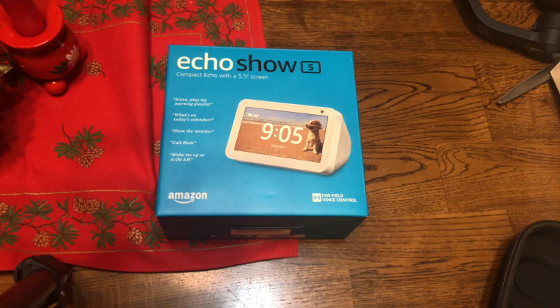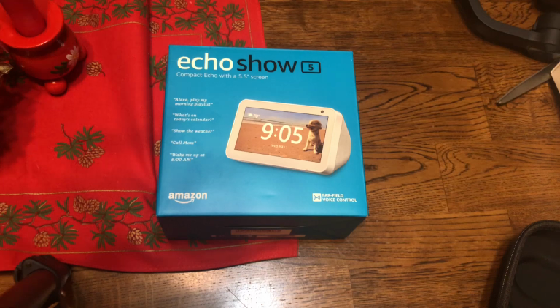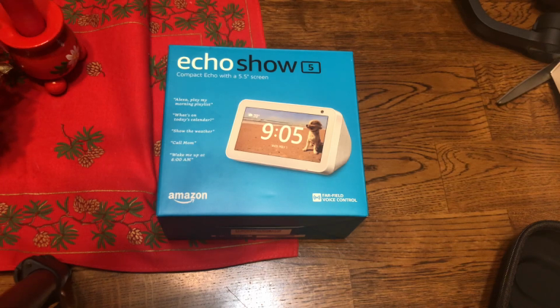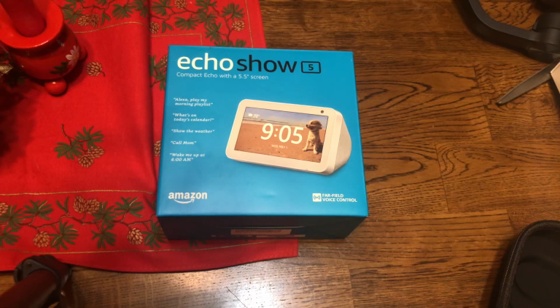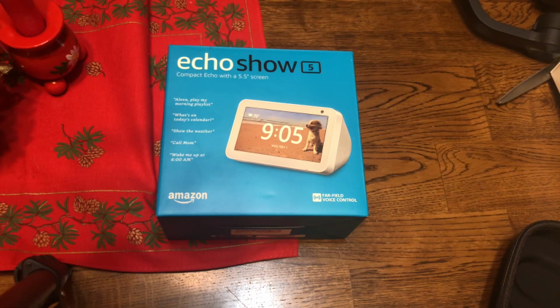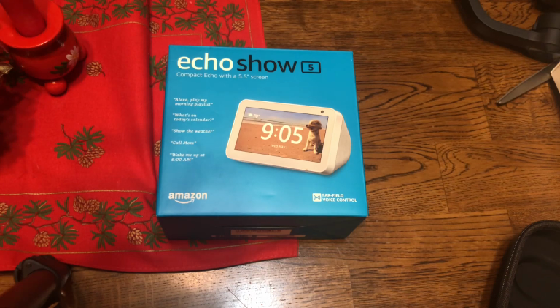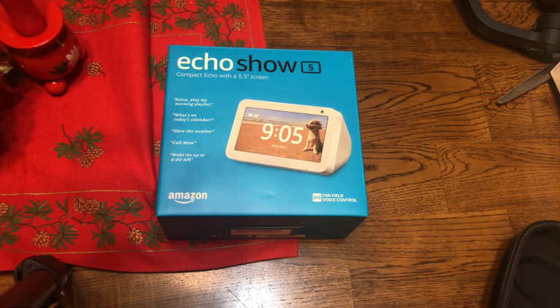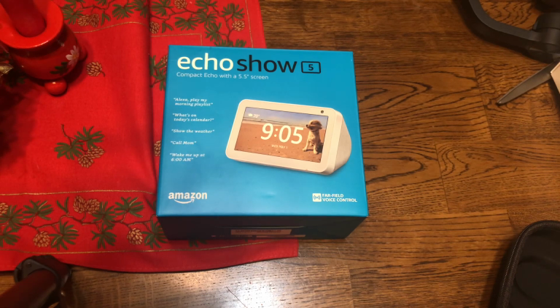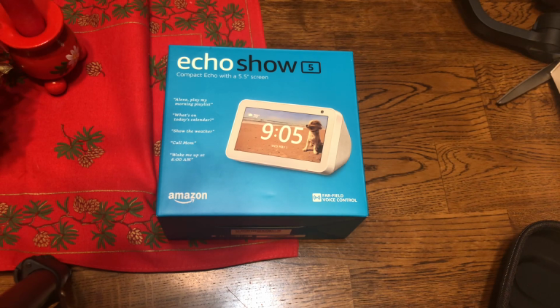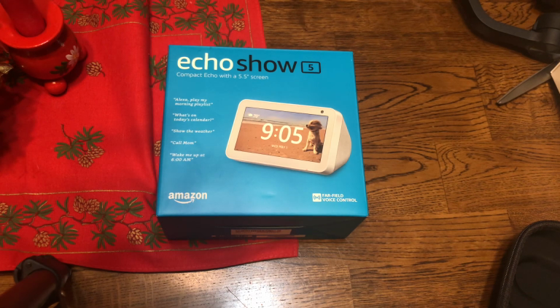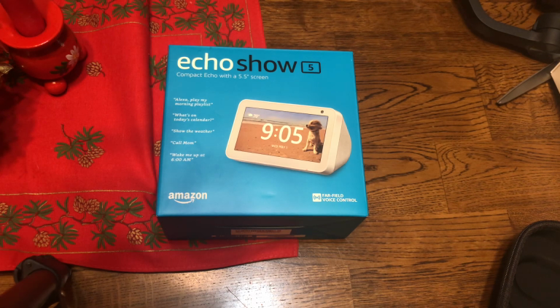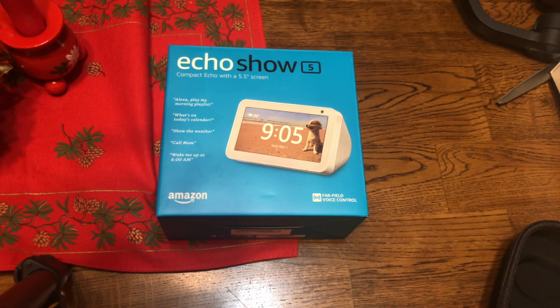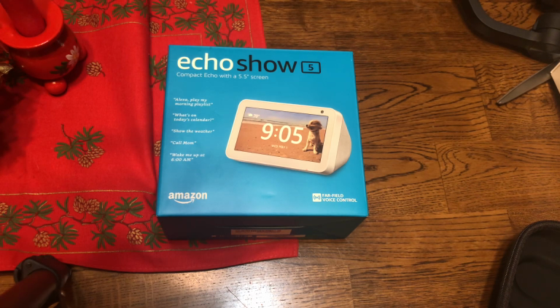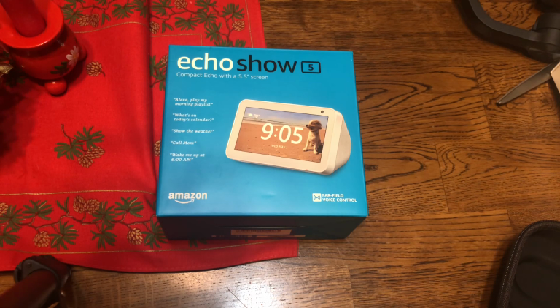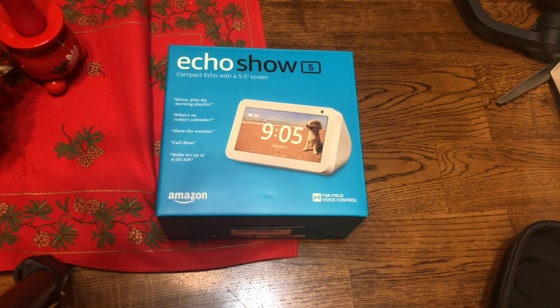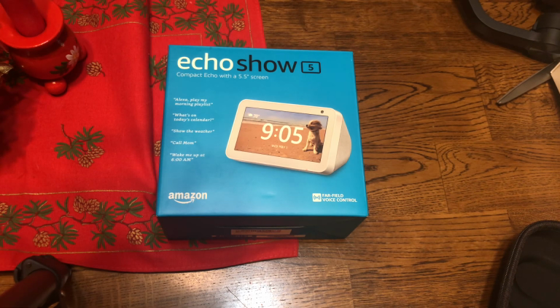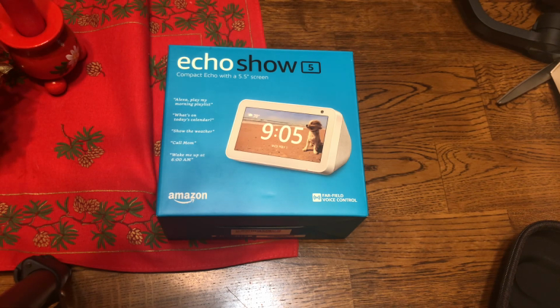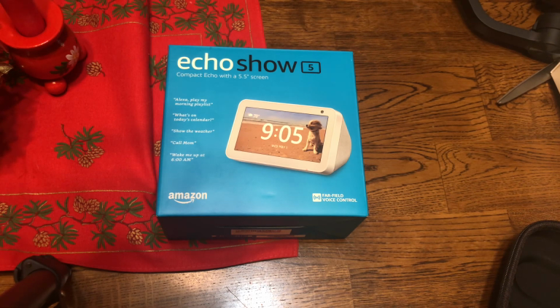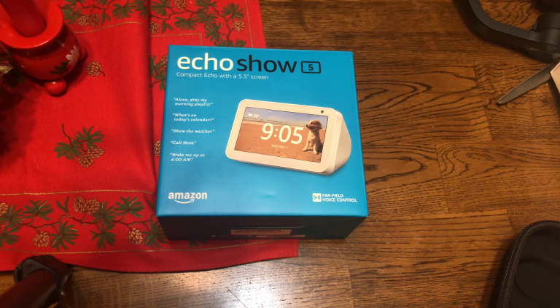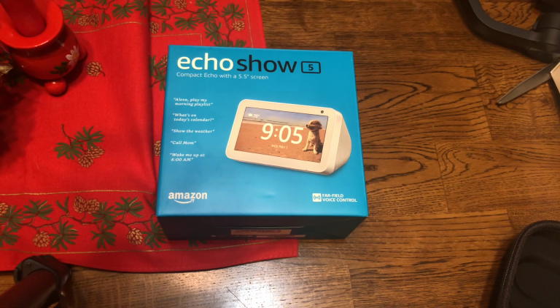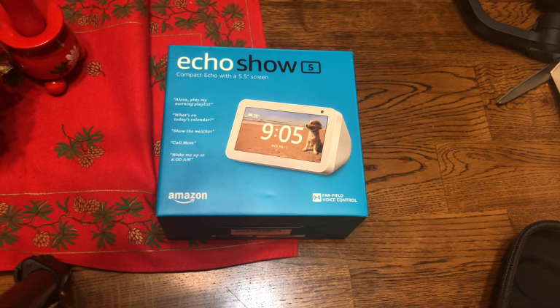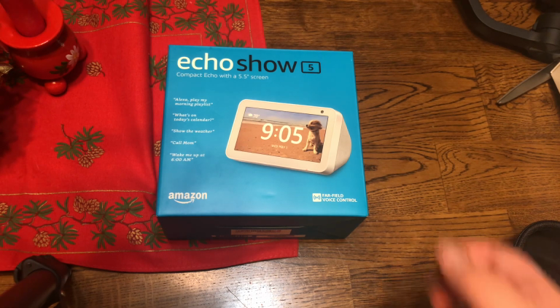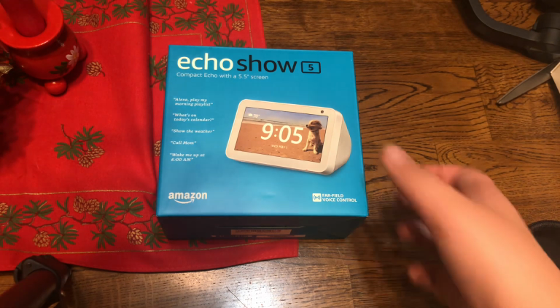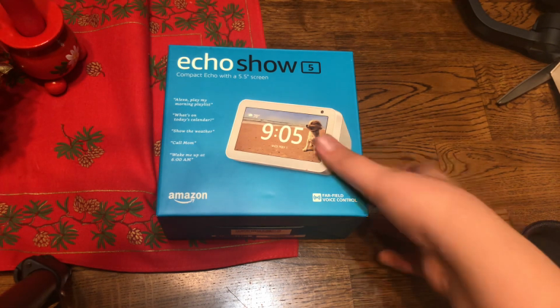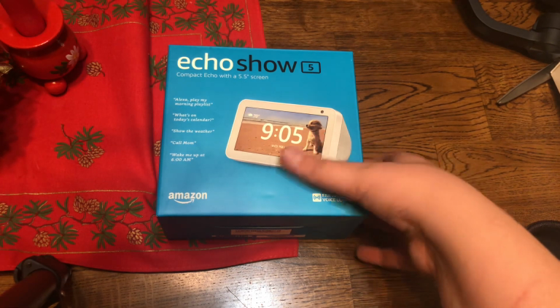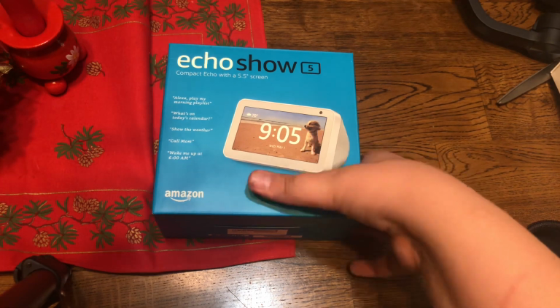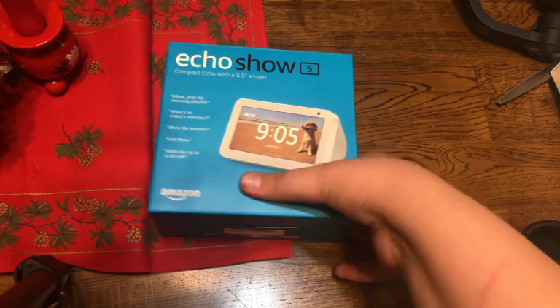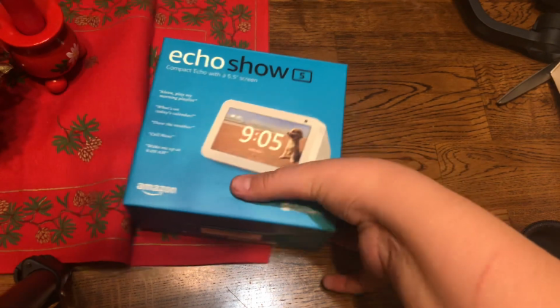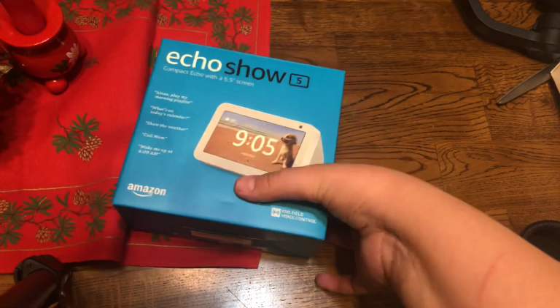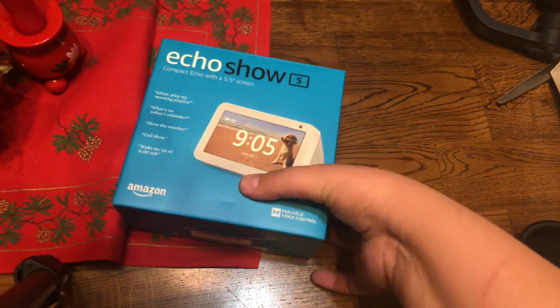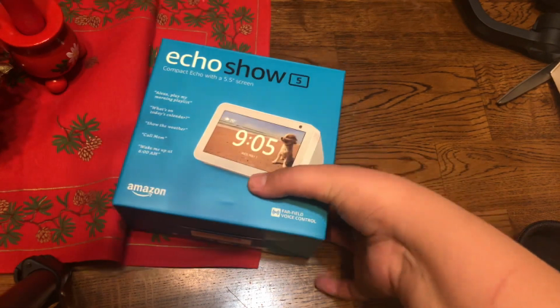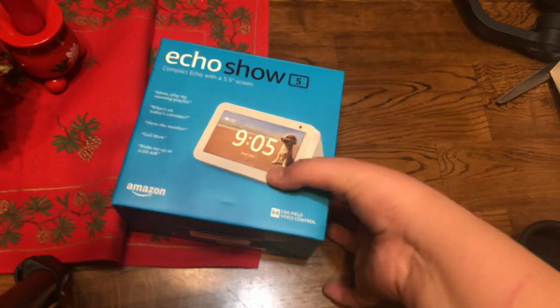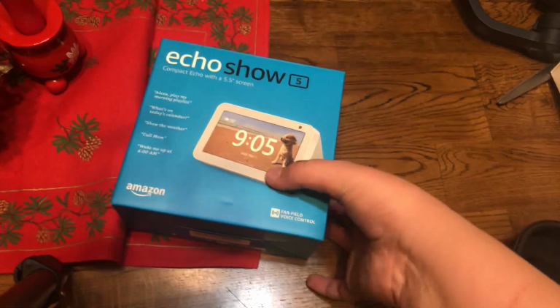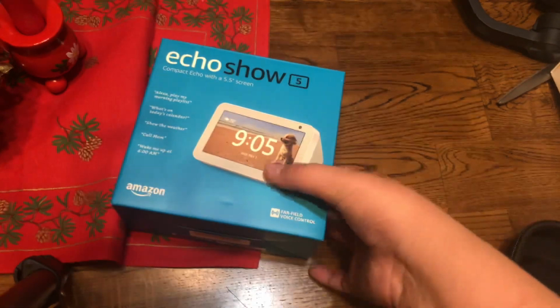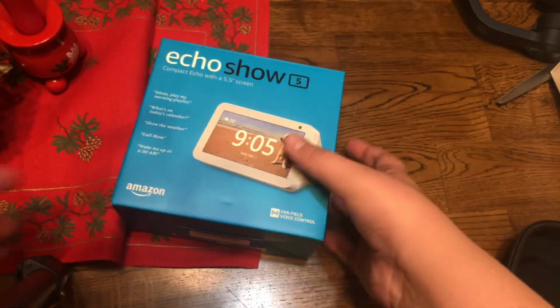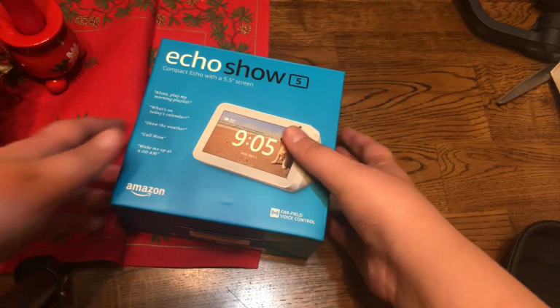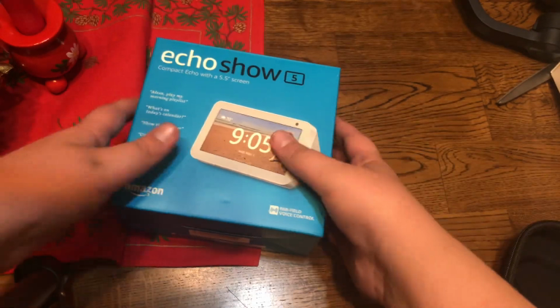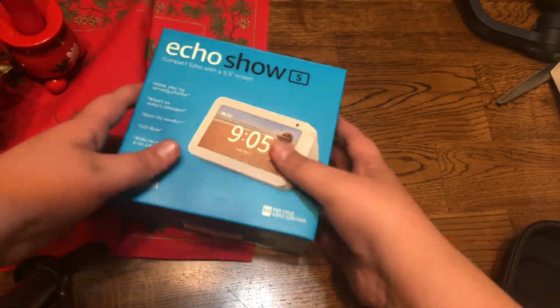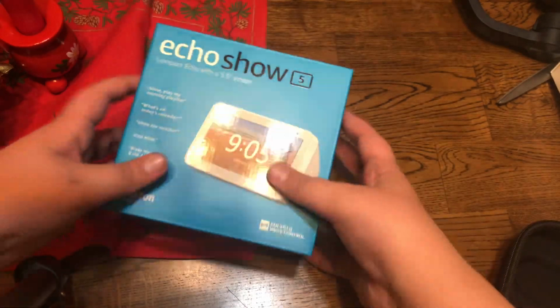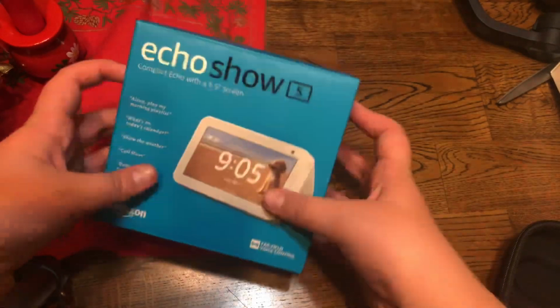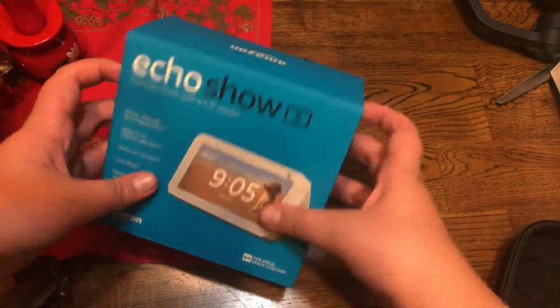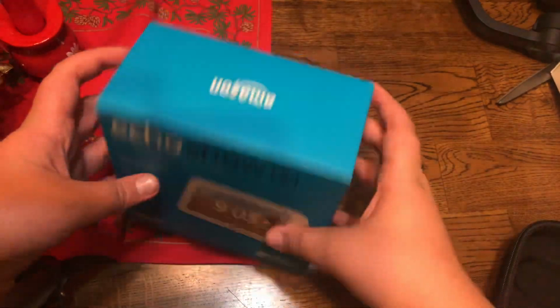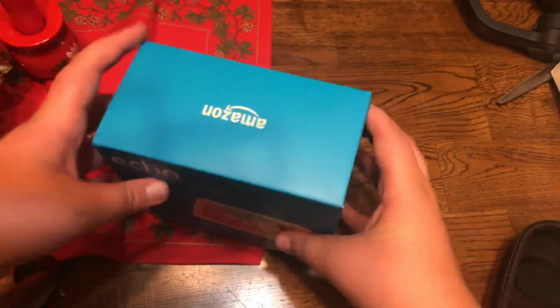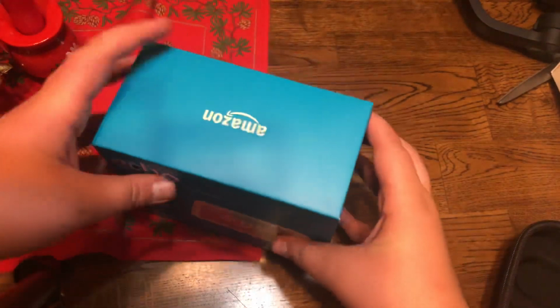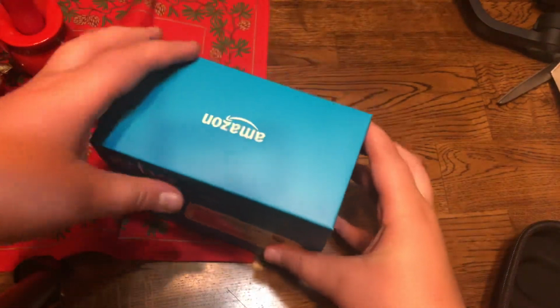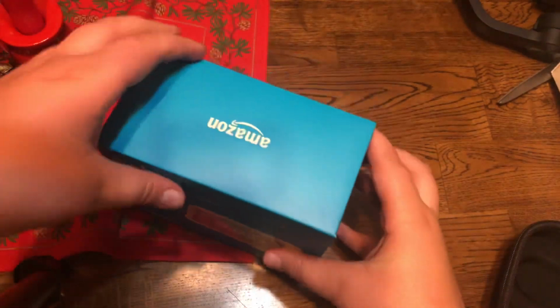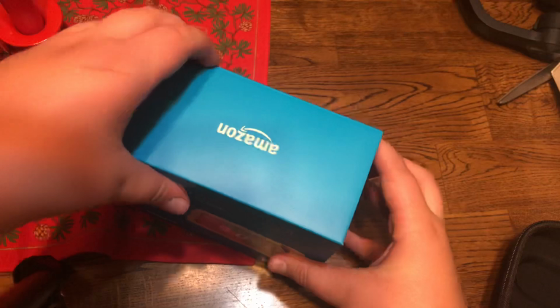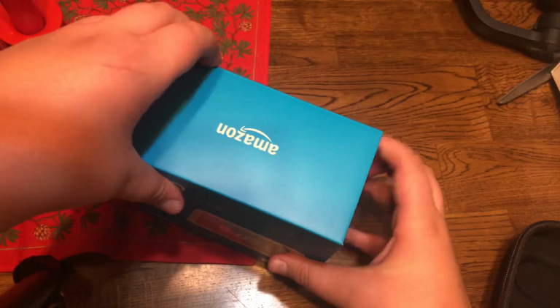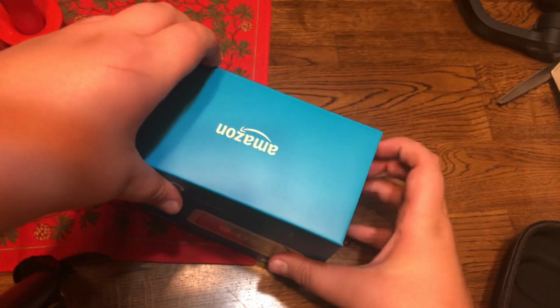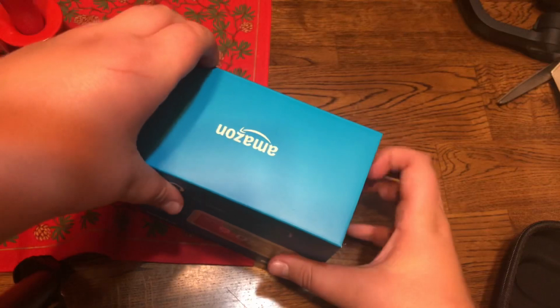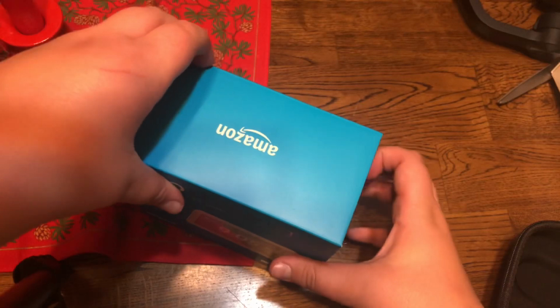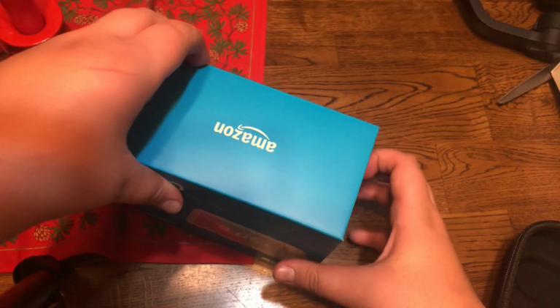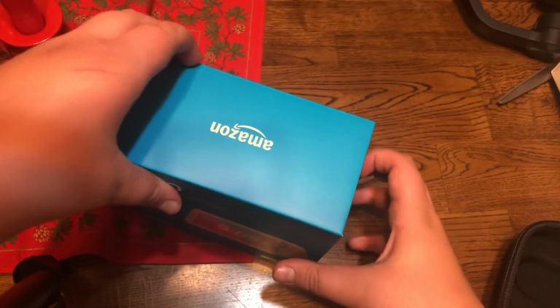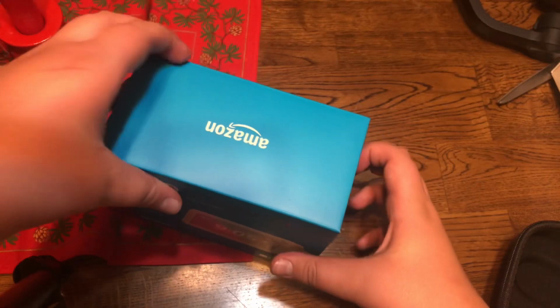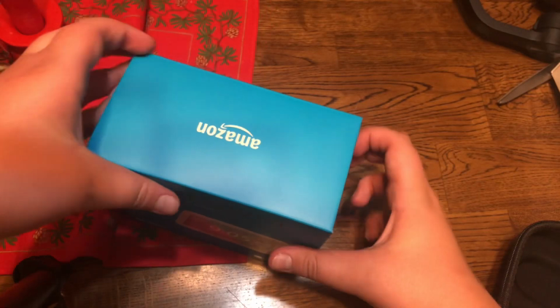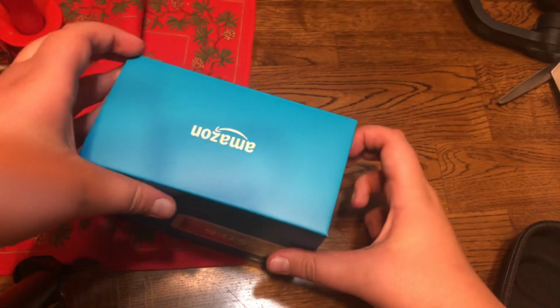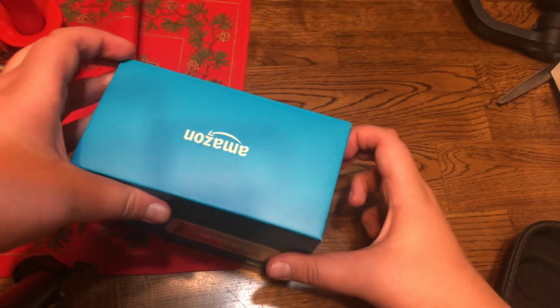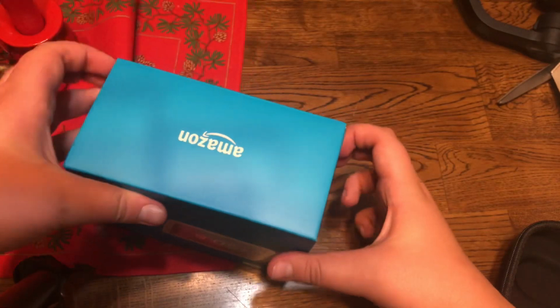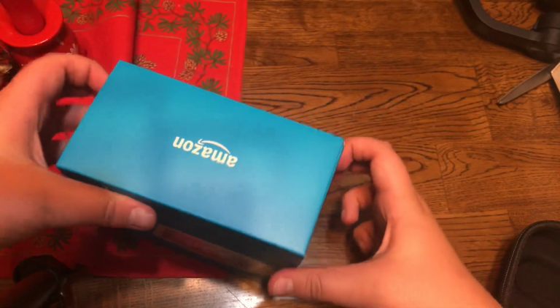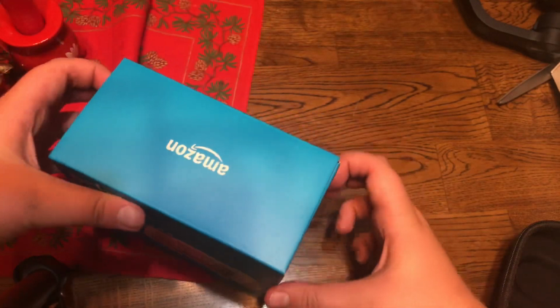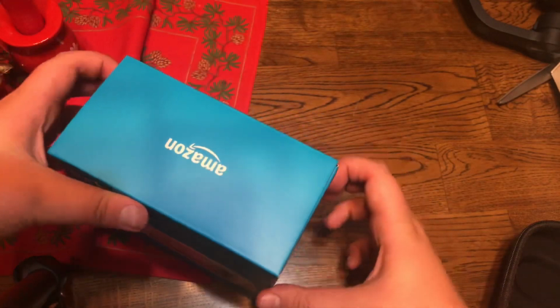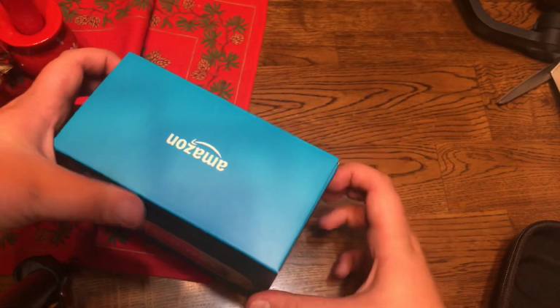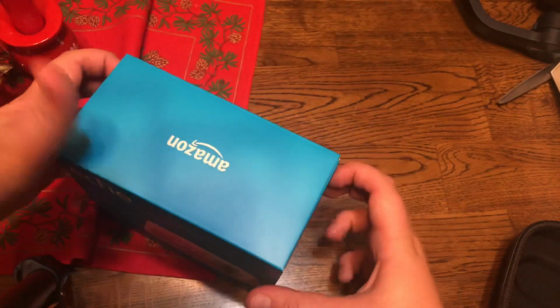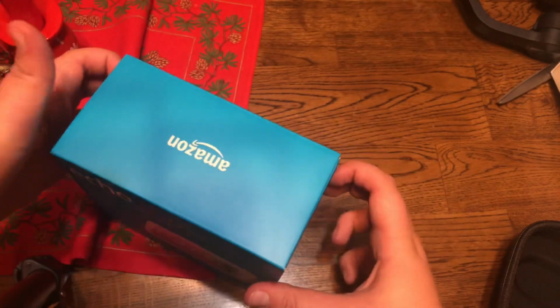Hello YouTube, The Edding Spam back here and today I'm going to be unboxing my grandmother's Echo Show 5. So let's get started.